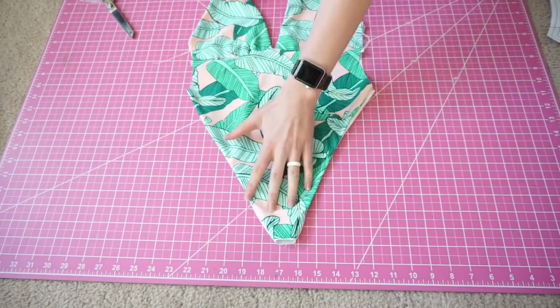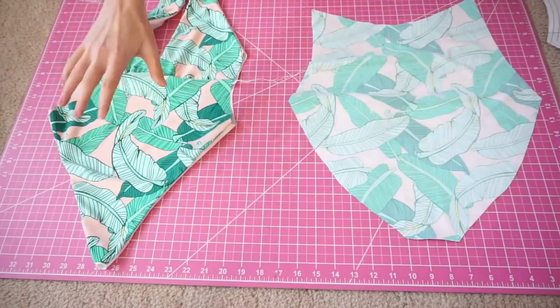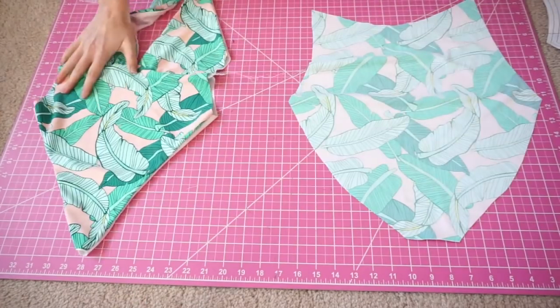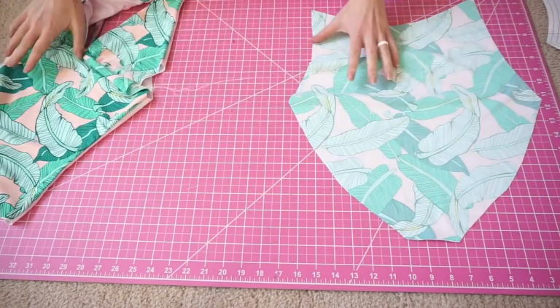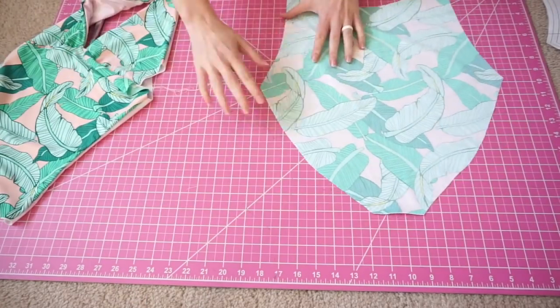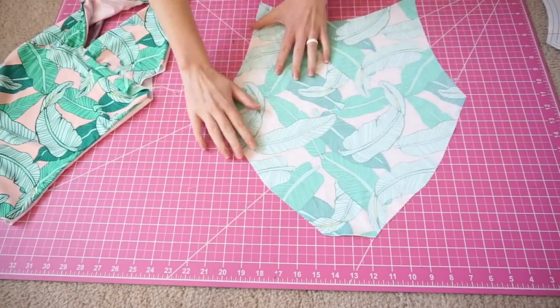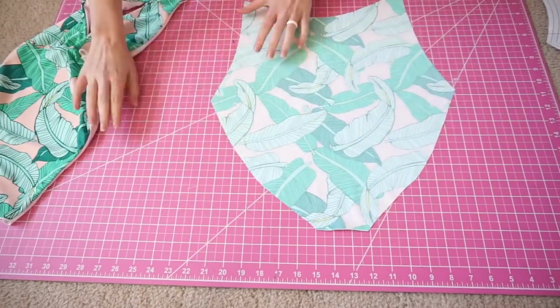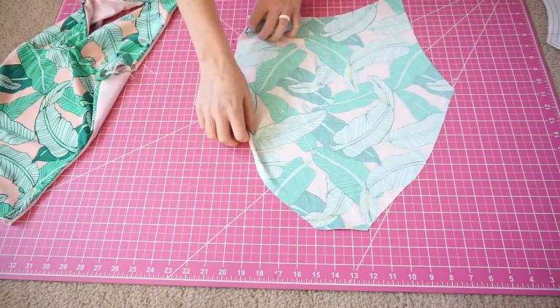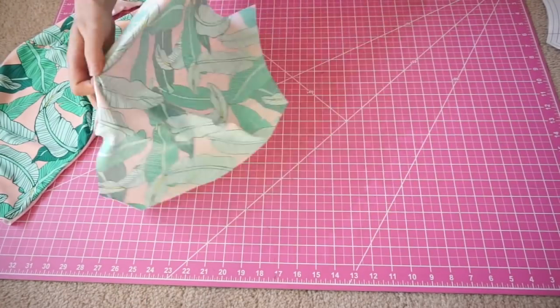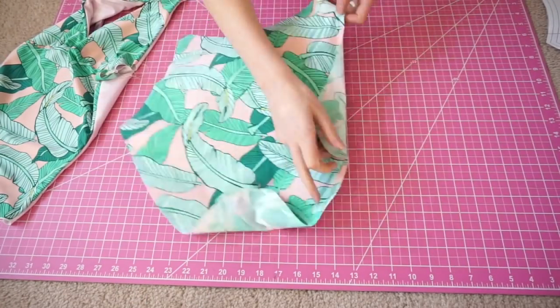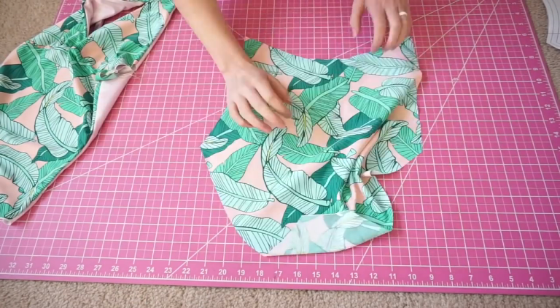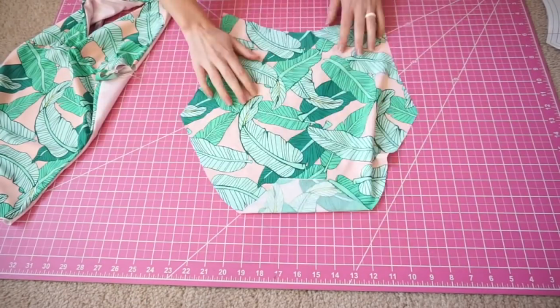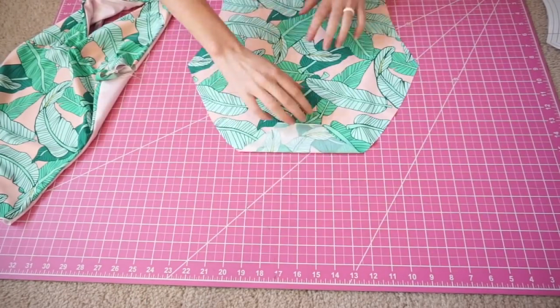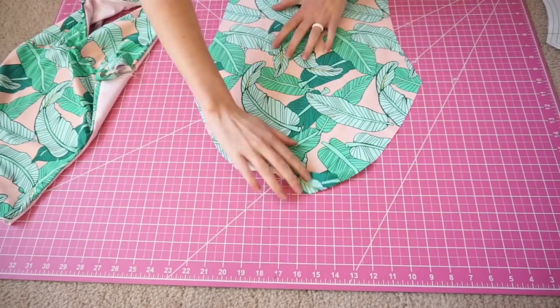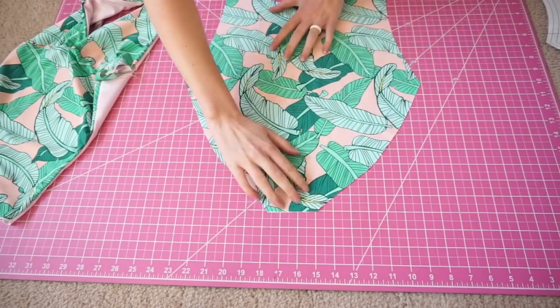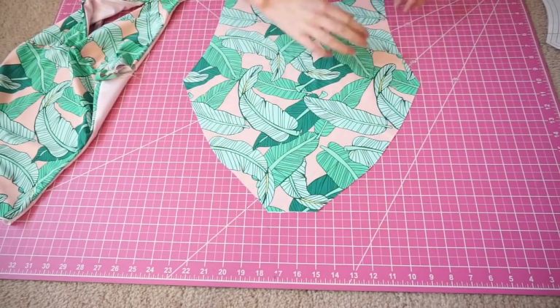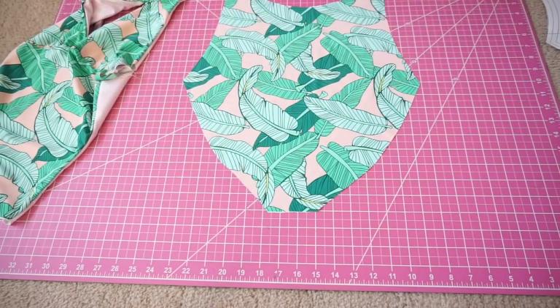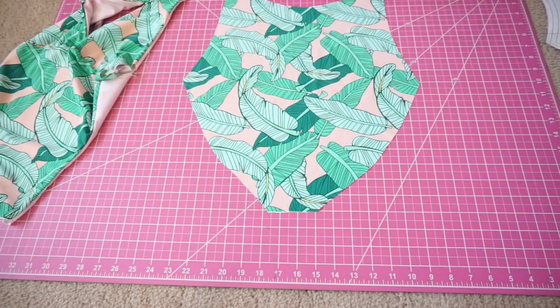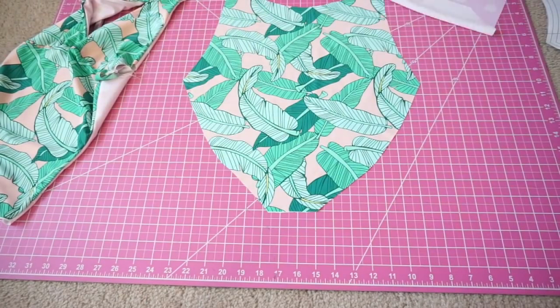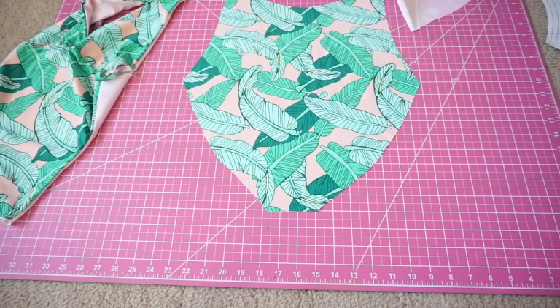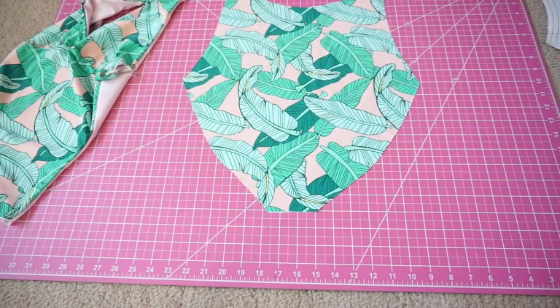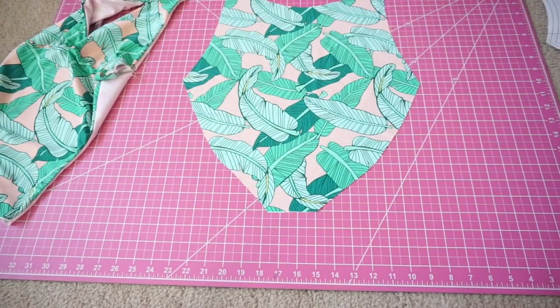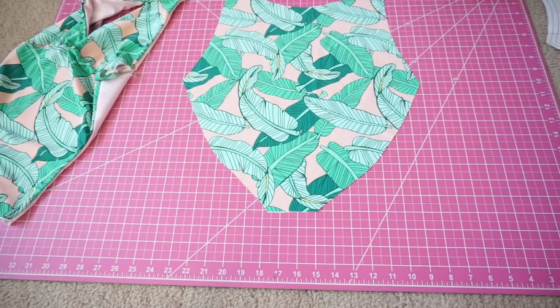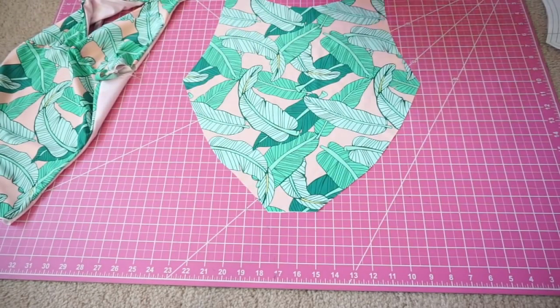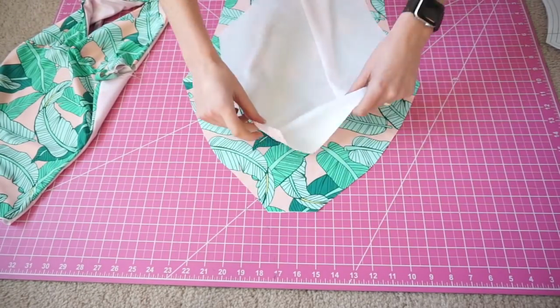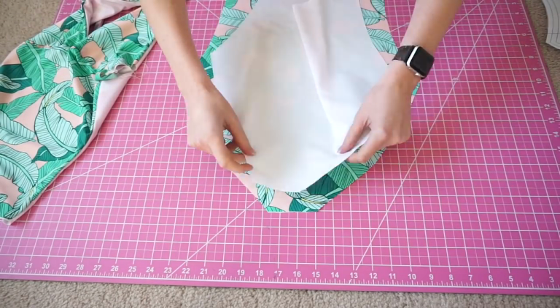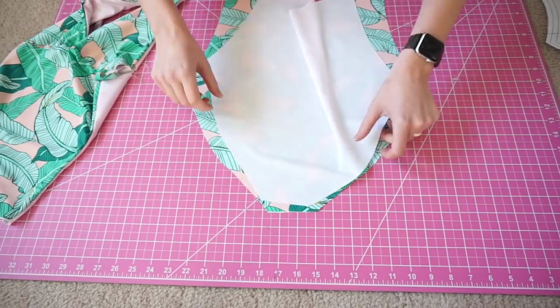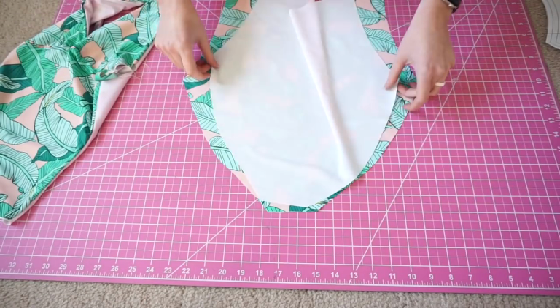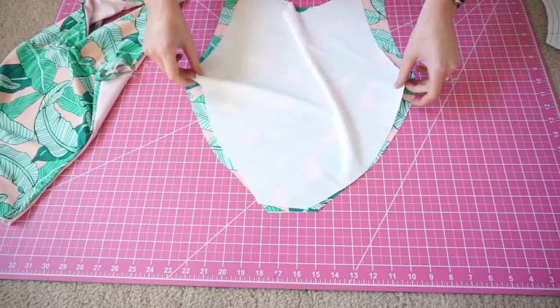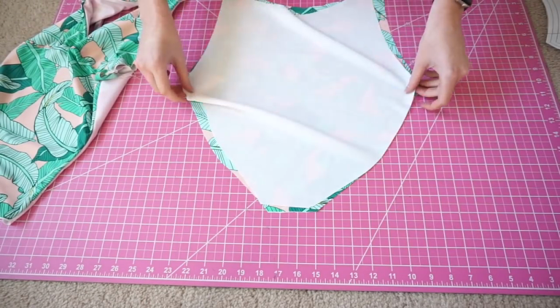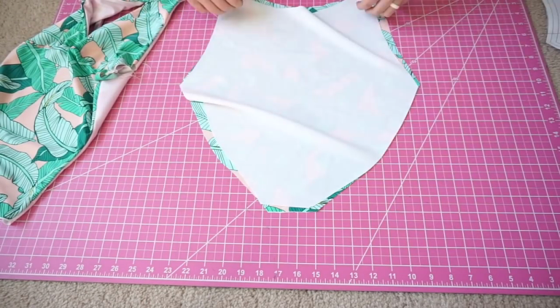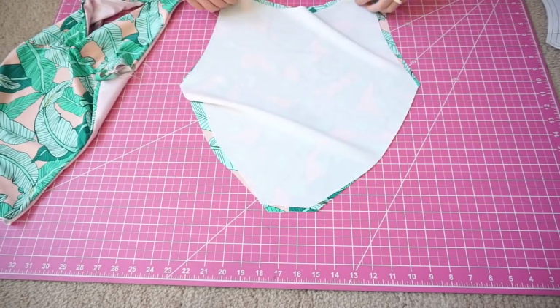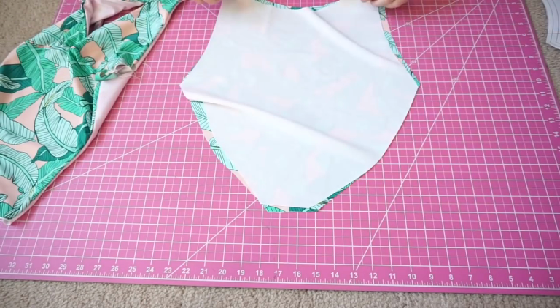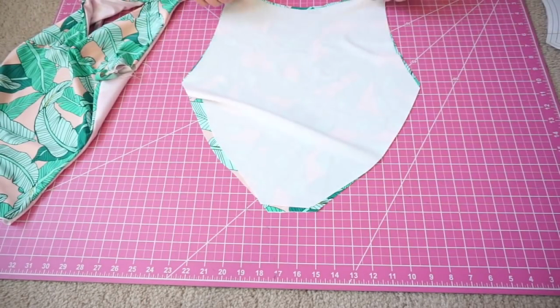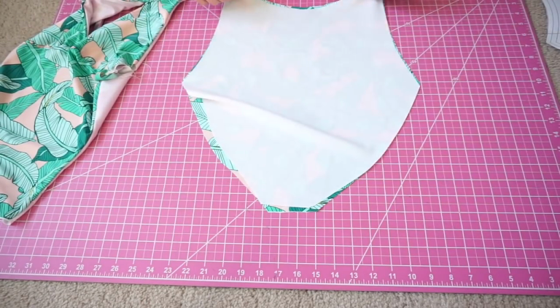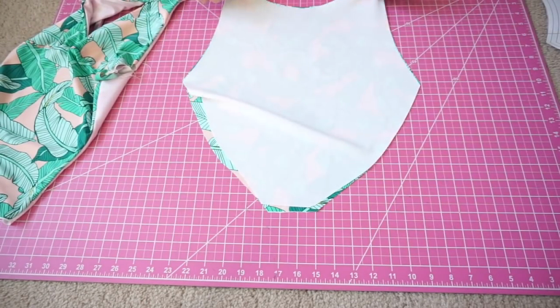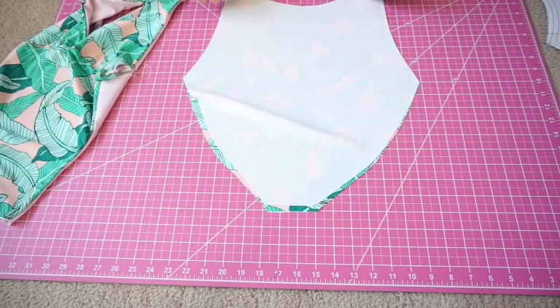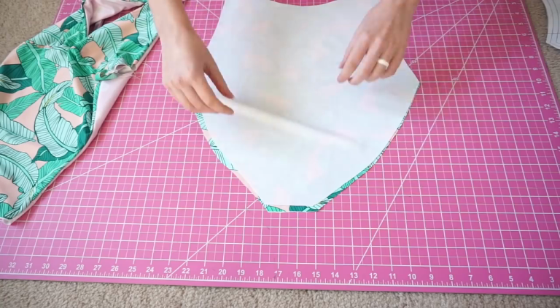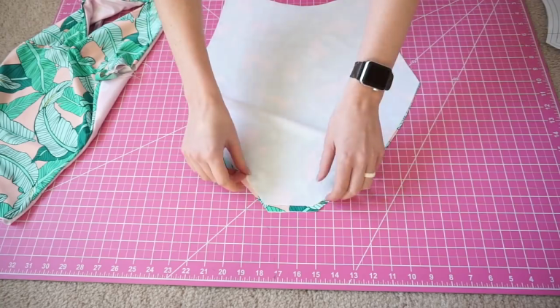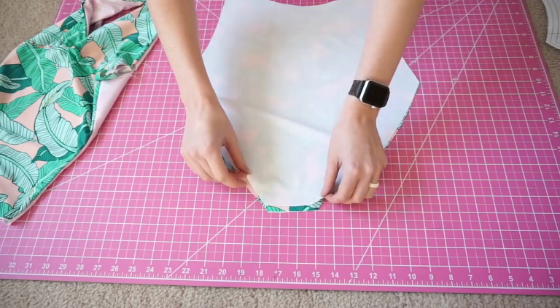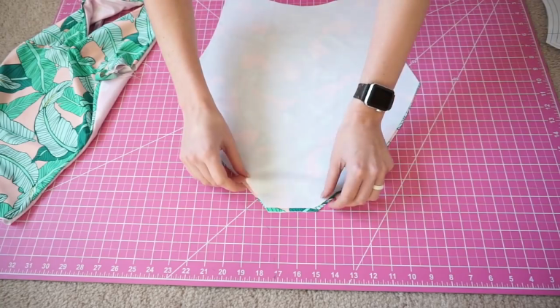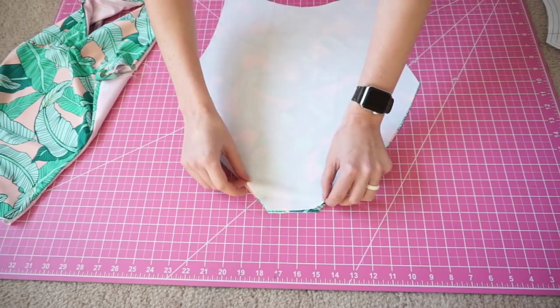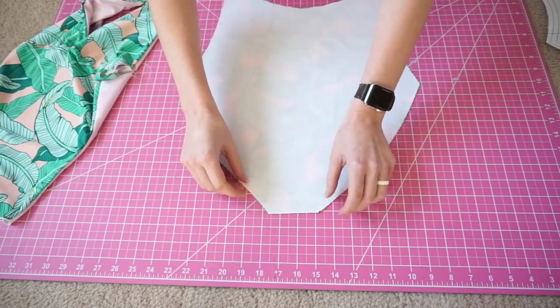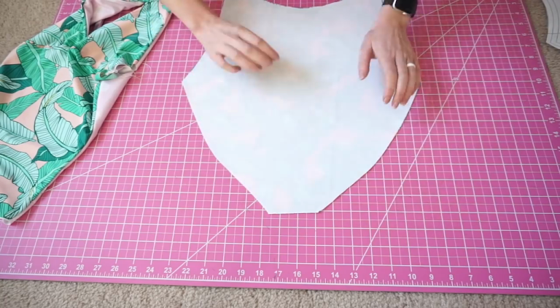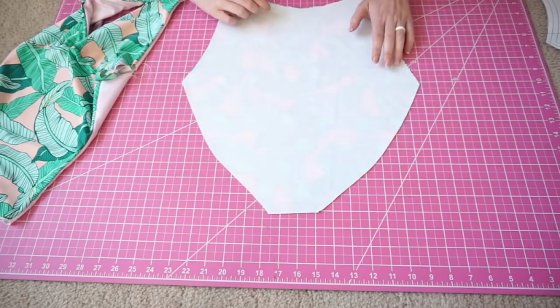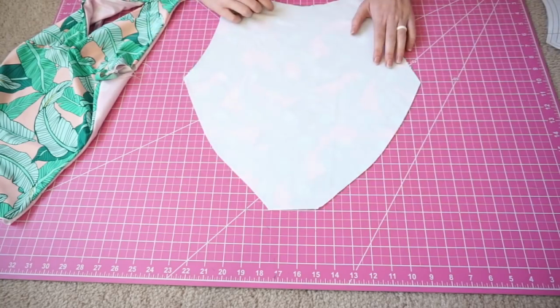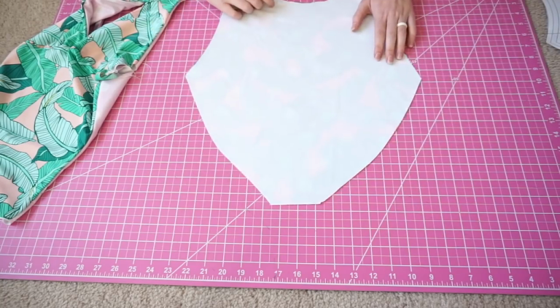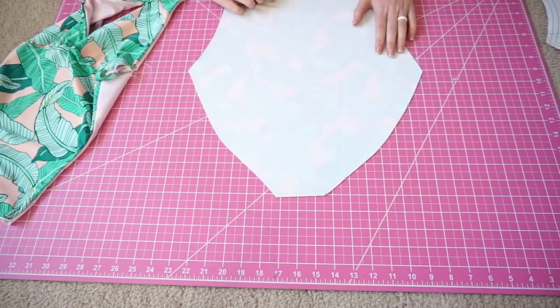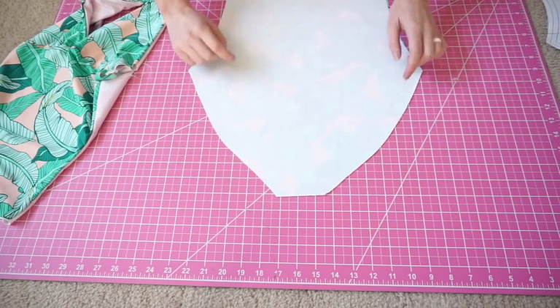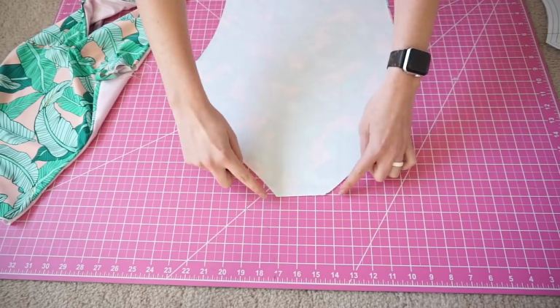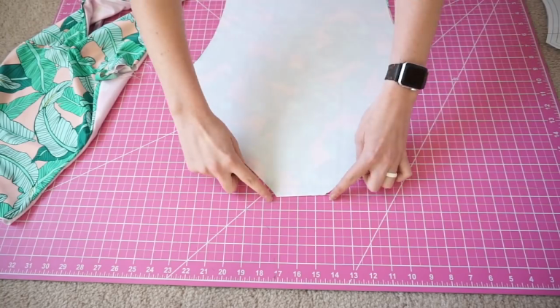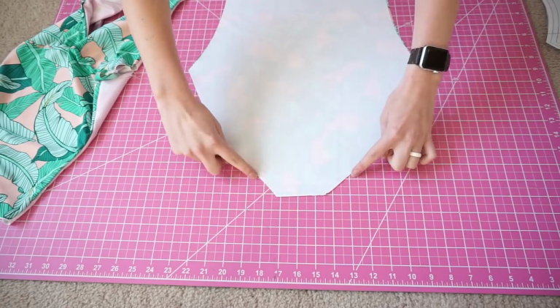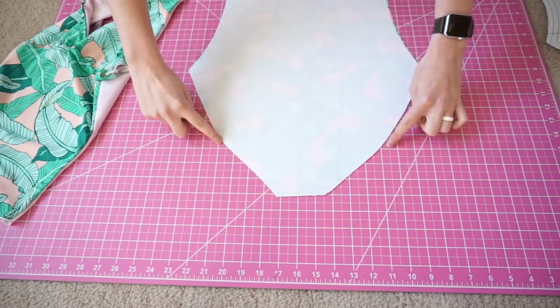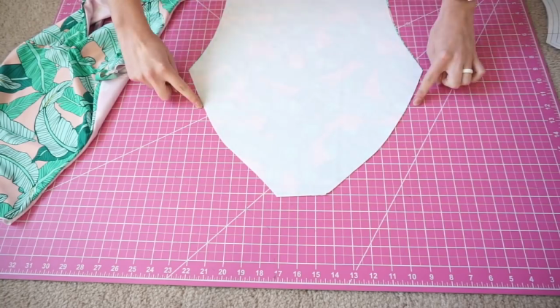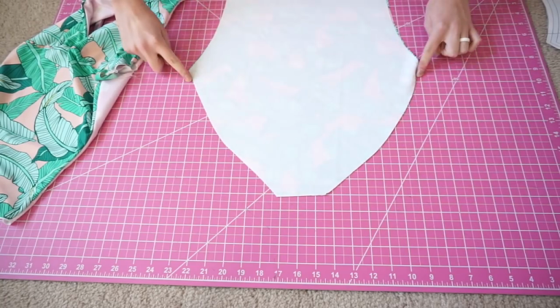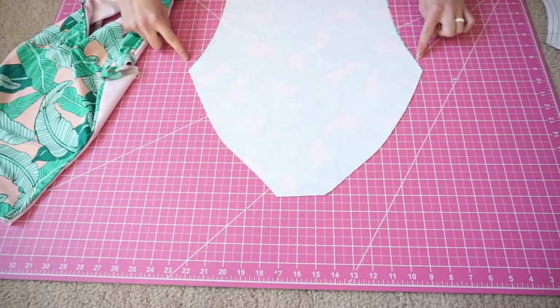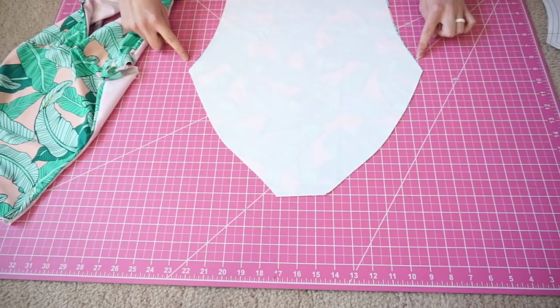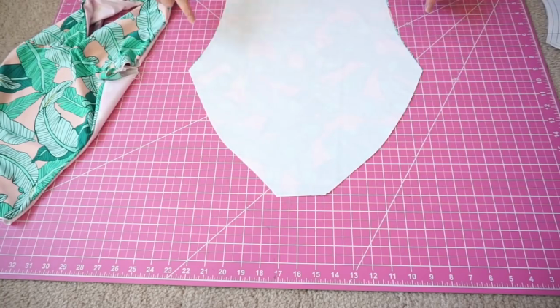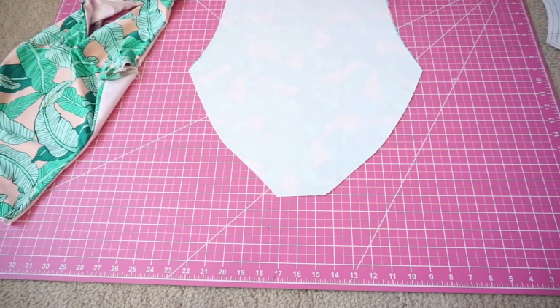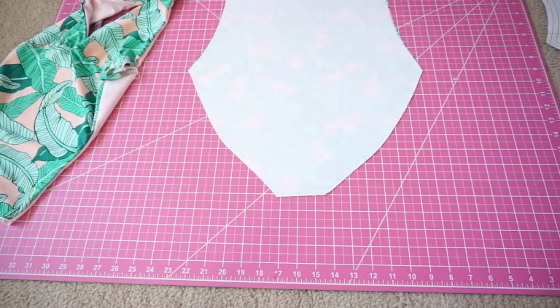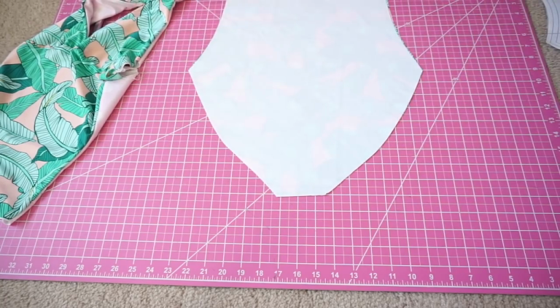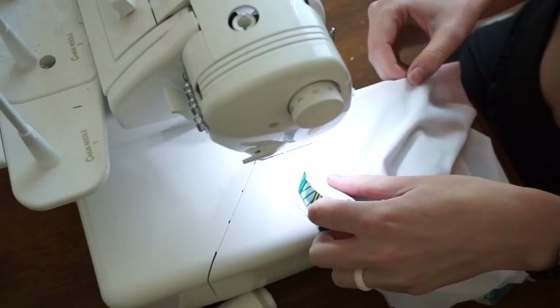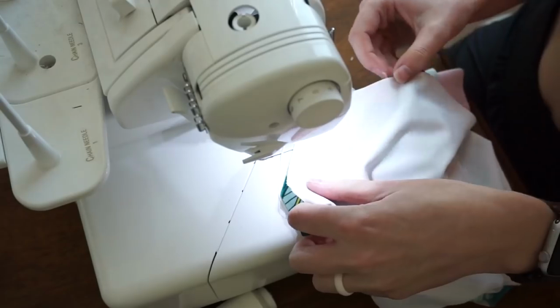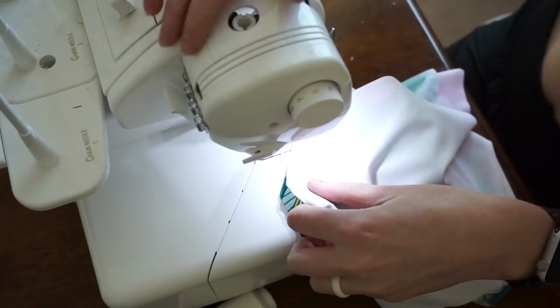Next, we're going to take our back piece and match it right sides together. Just like last time, we're going to sew the leg holes and then add some elastic.